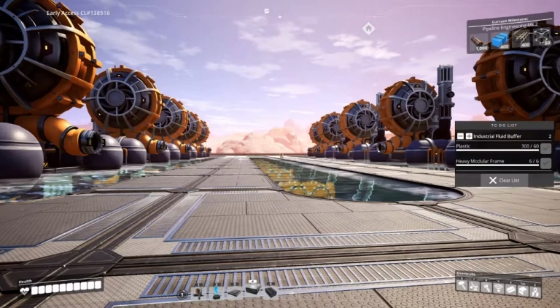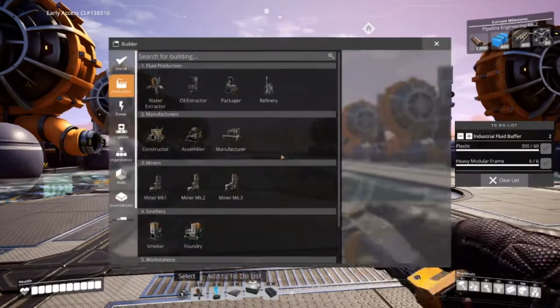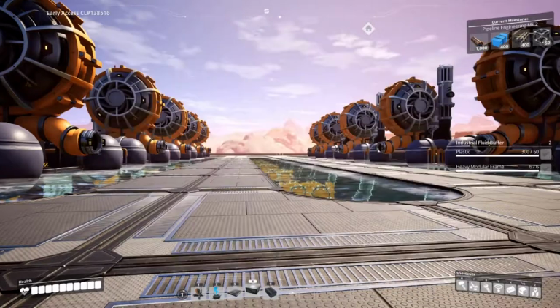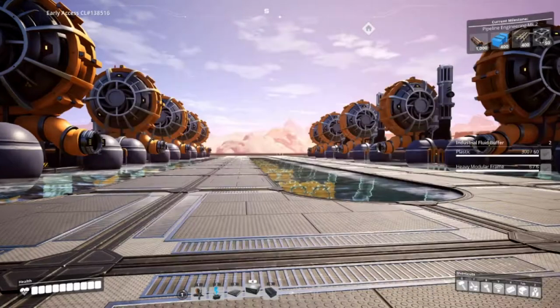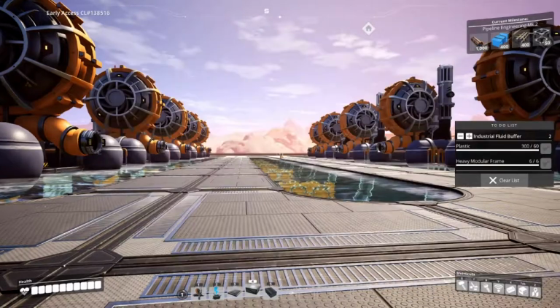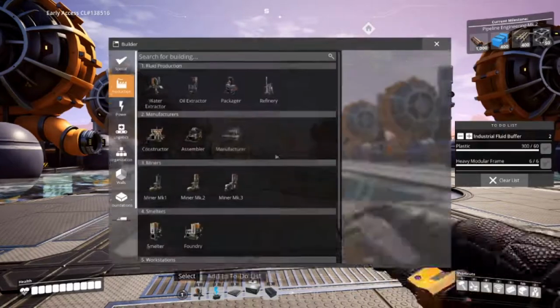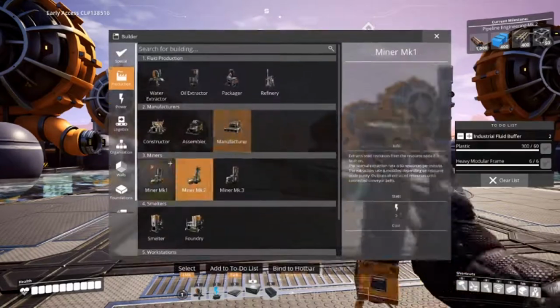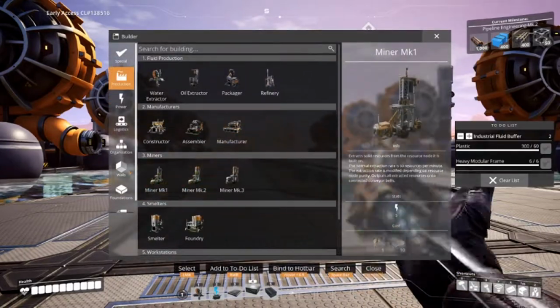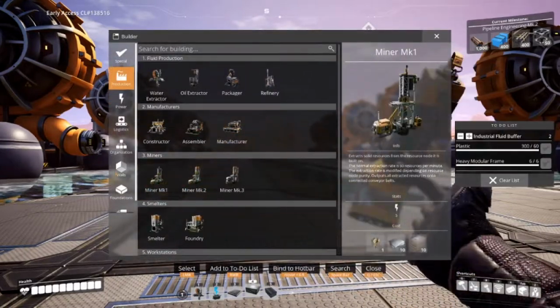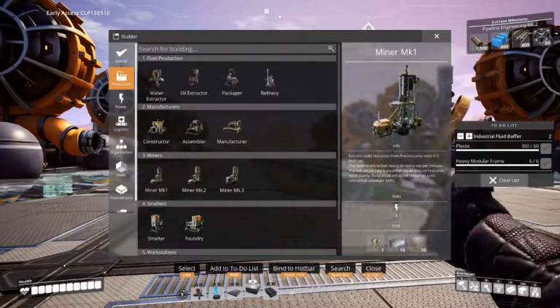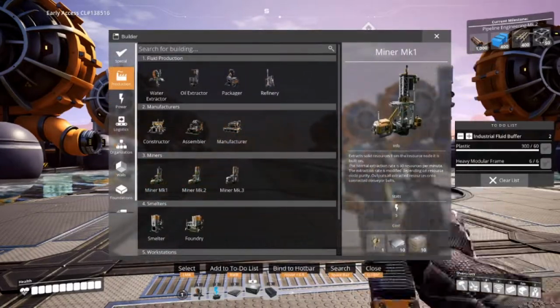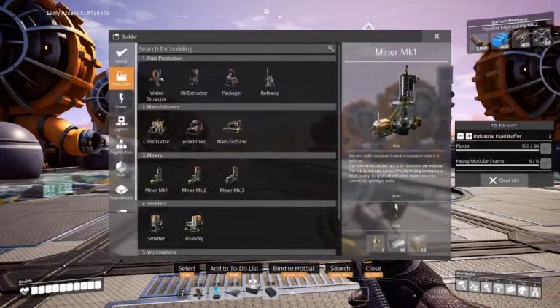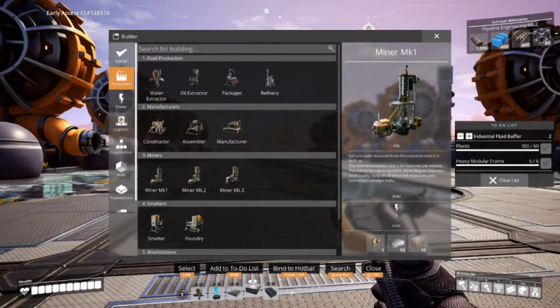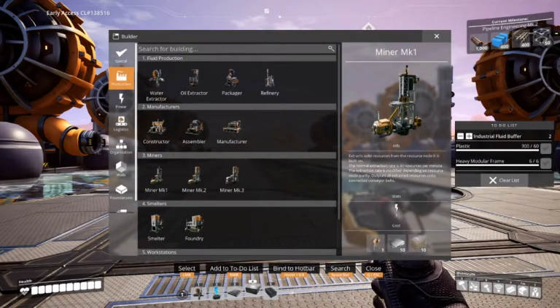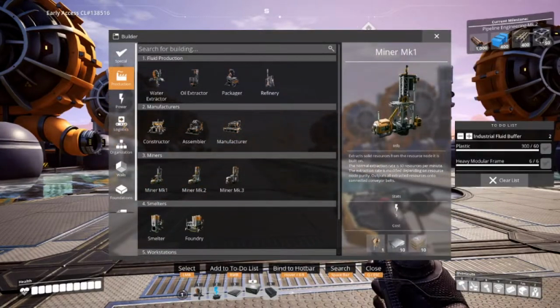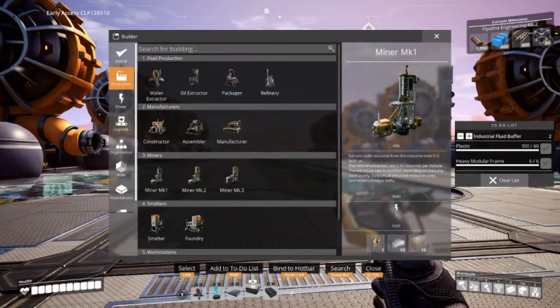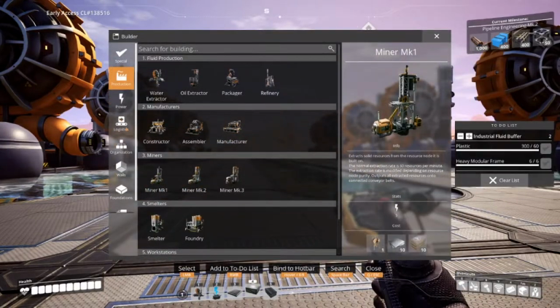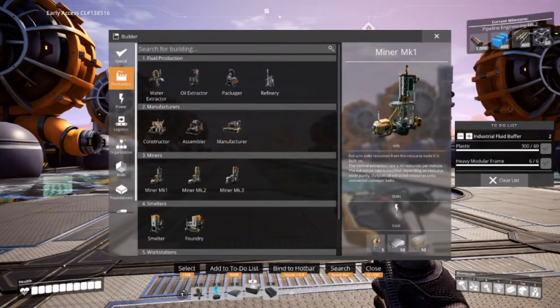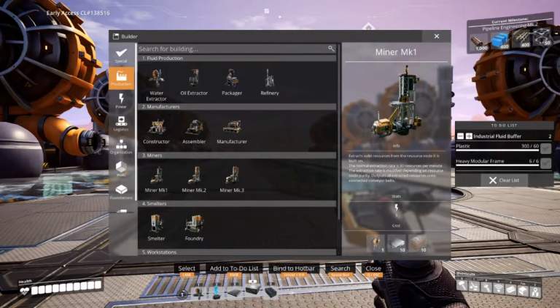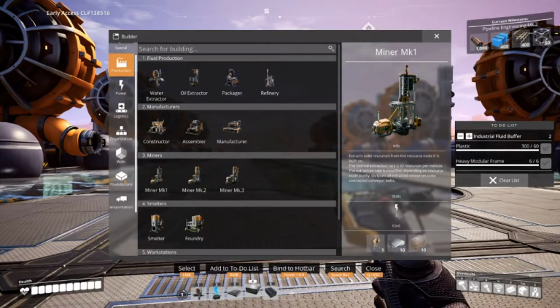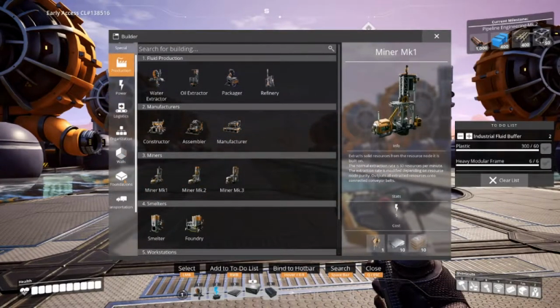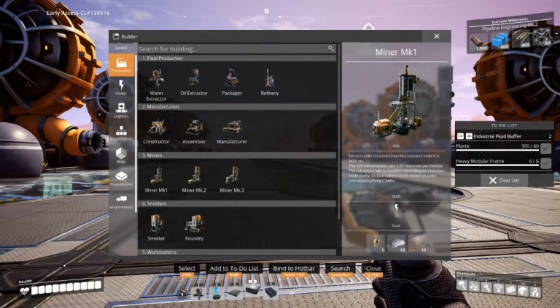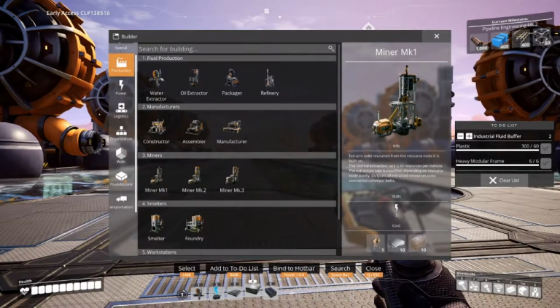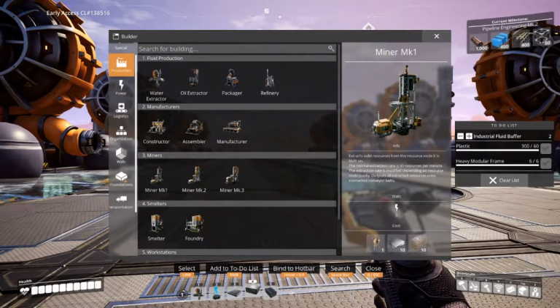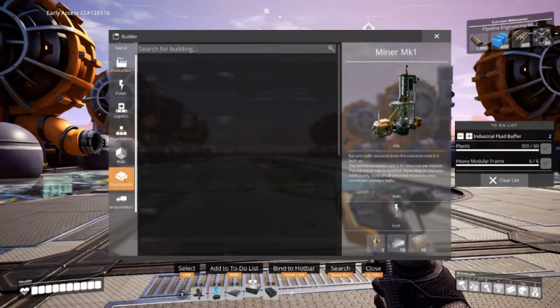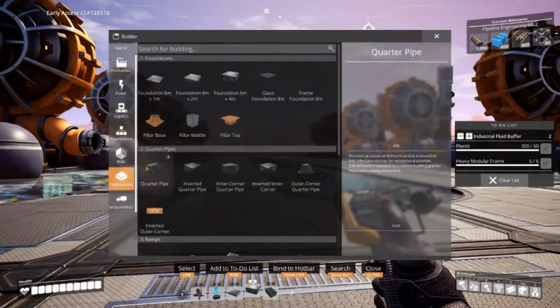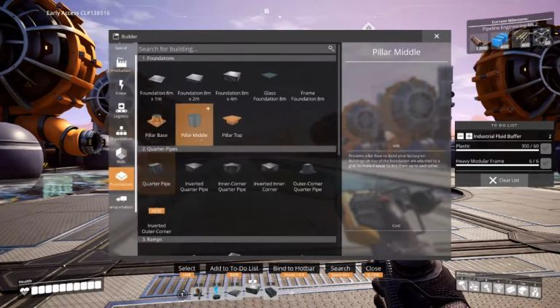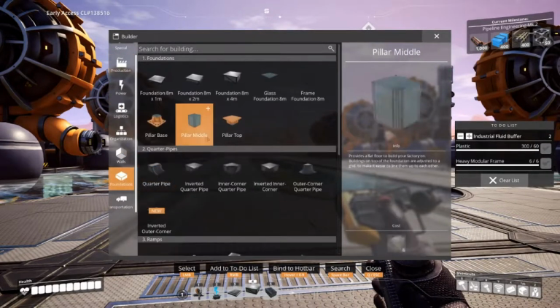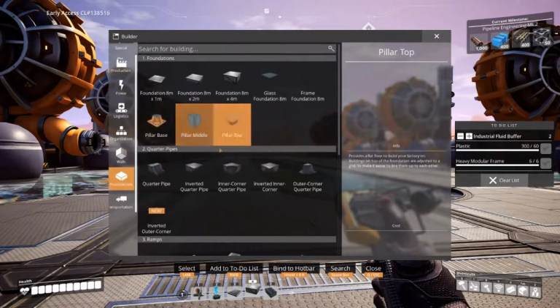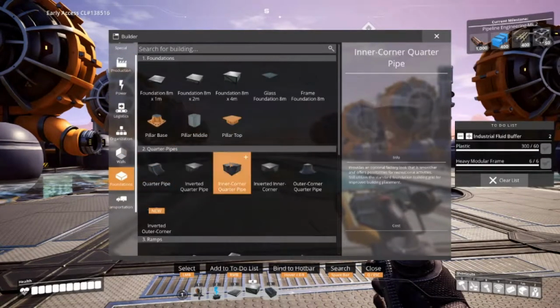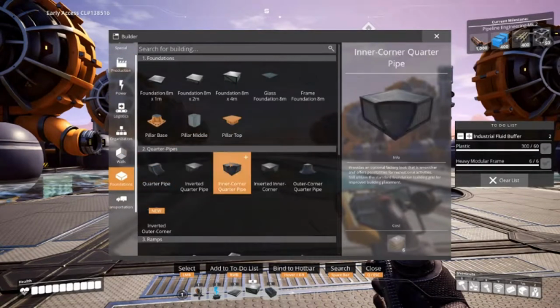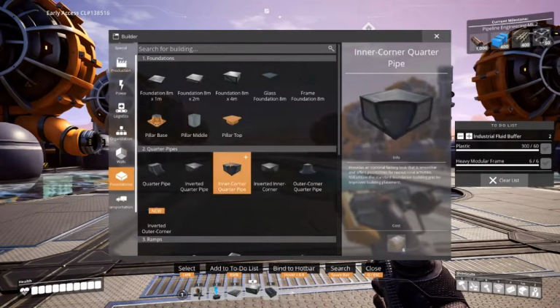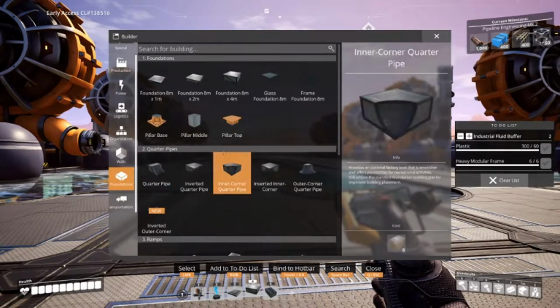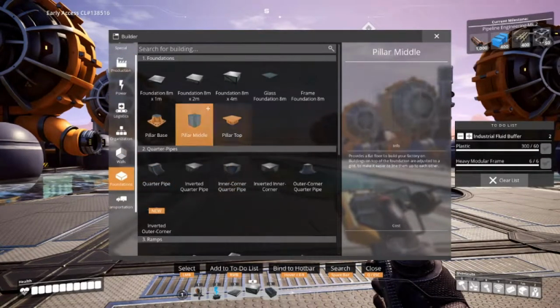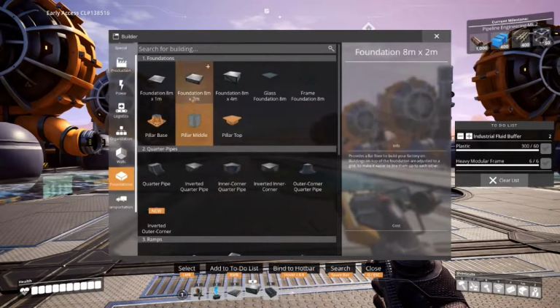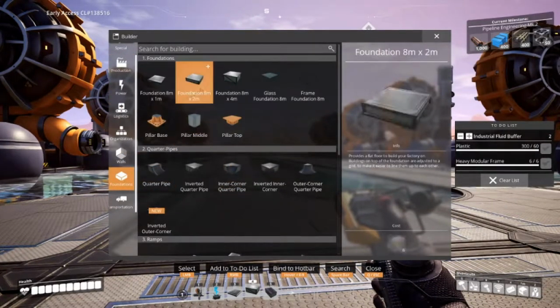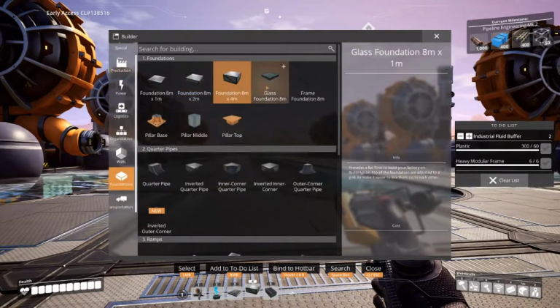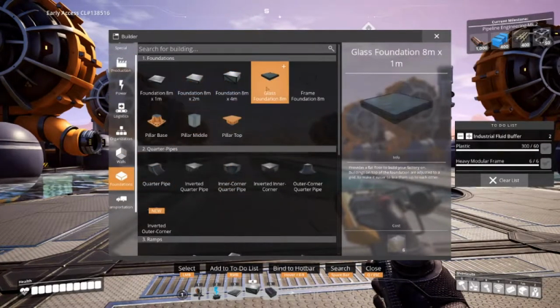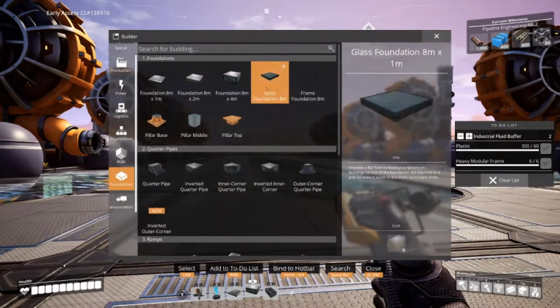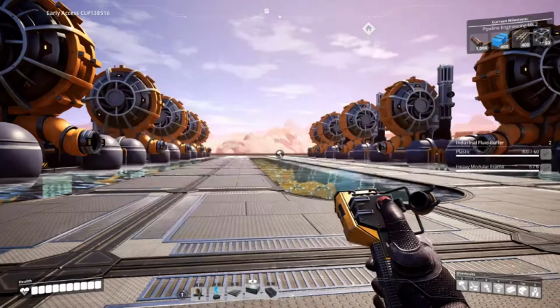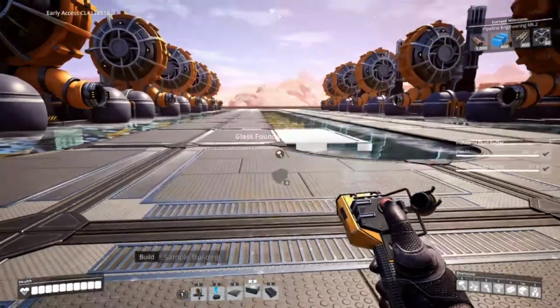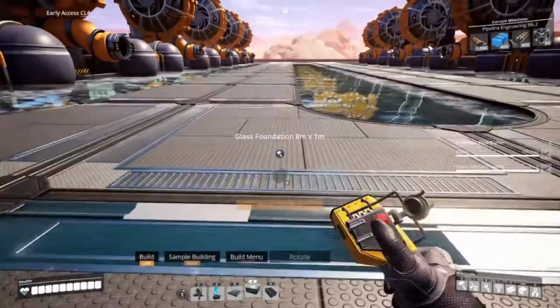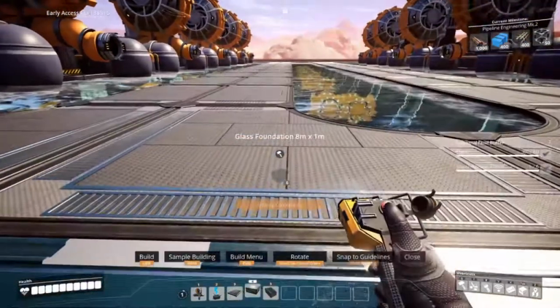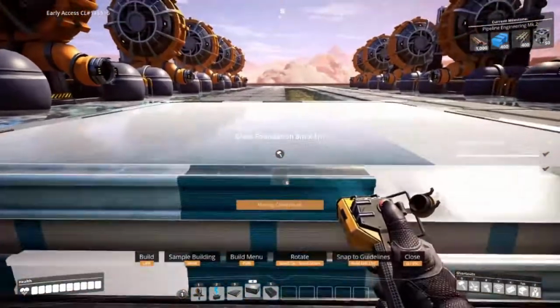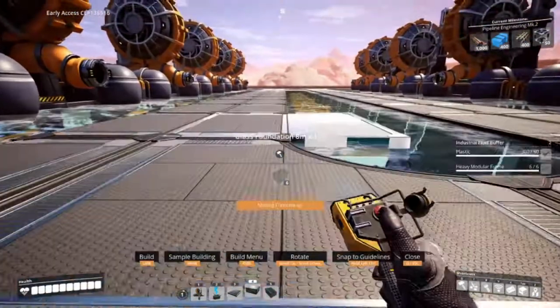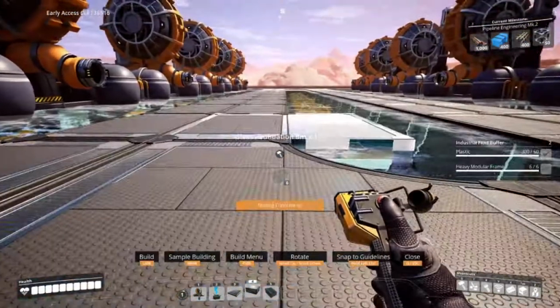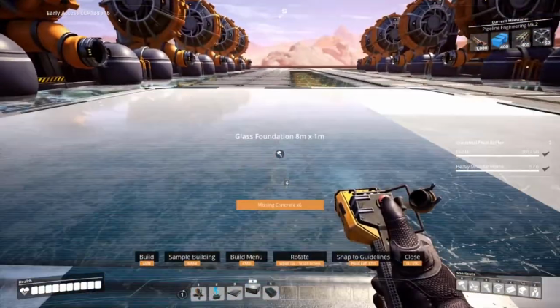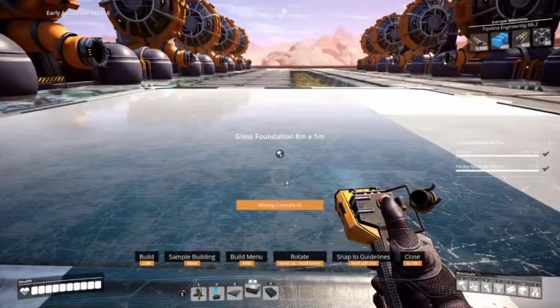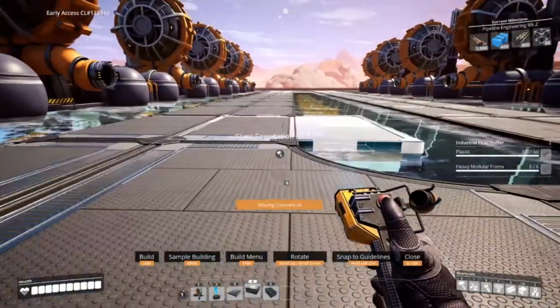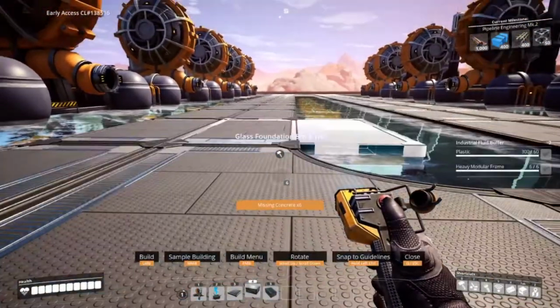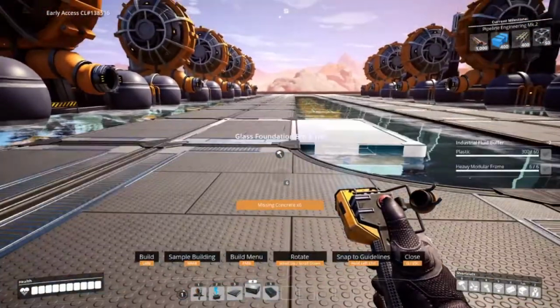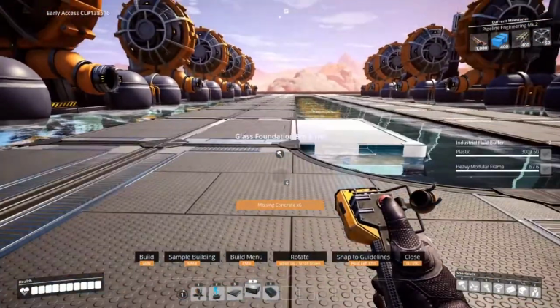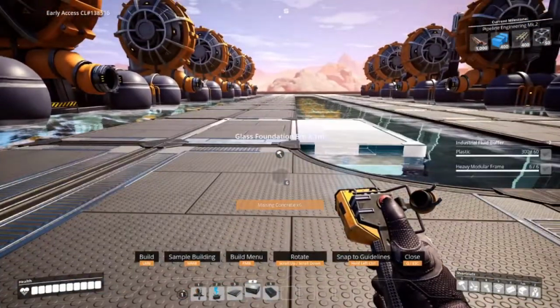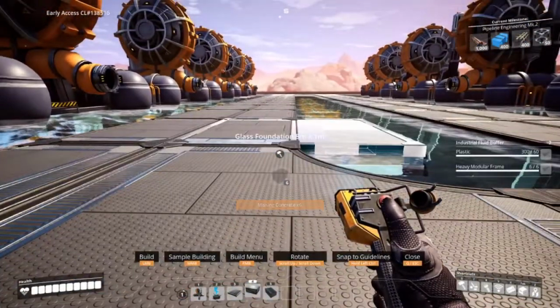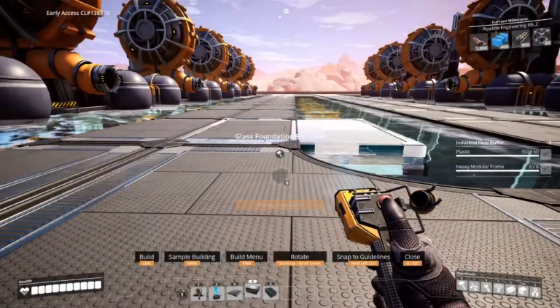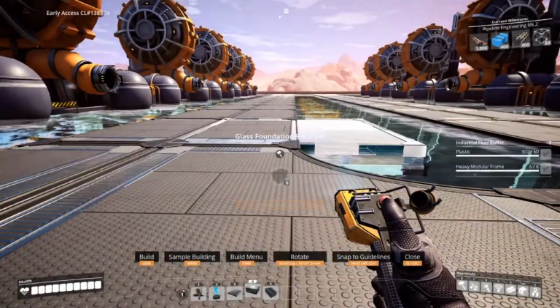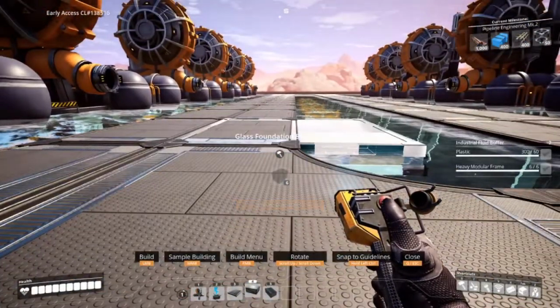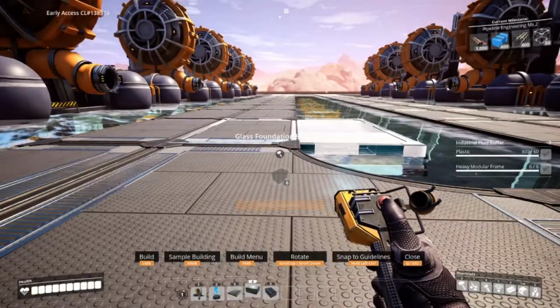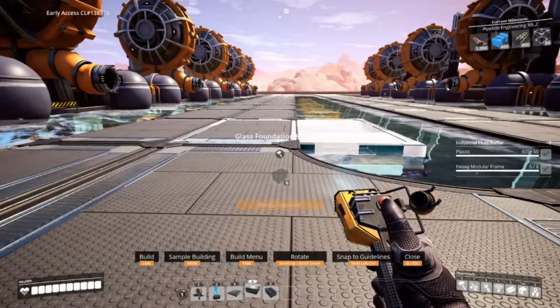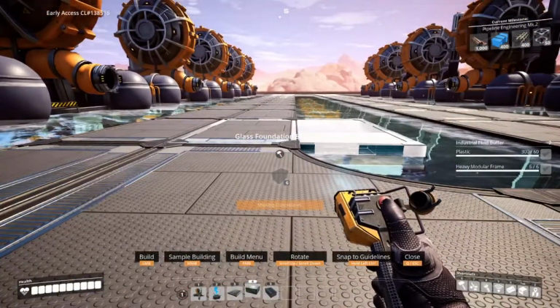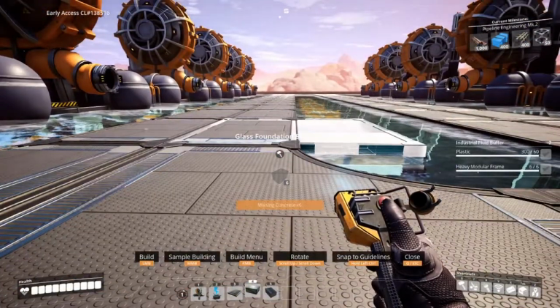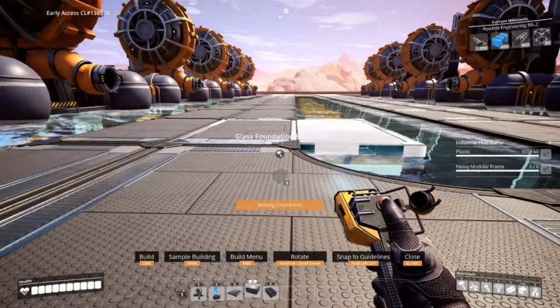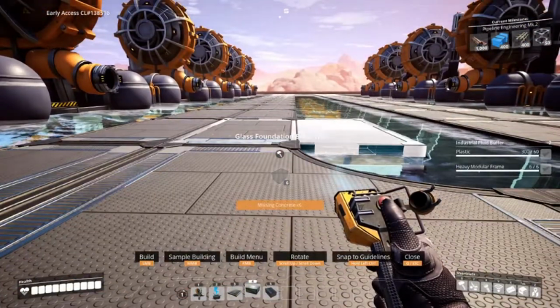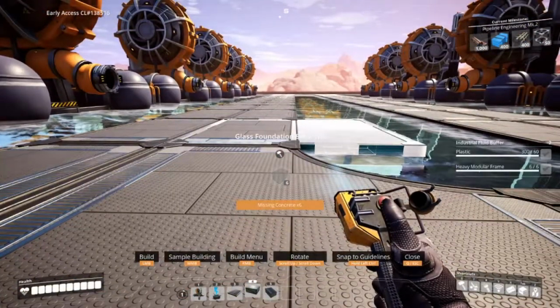Place your glass foundation down, making sure the bar is placed parallel to the quarter pipe so you do not see it.